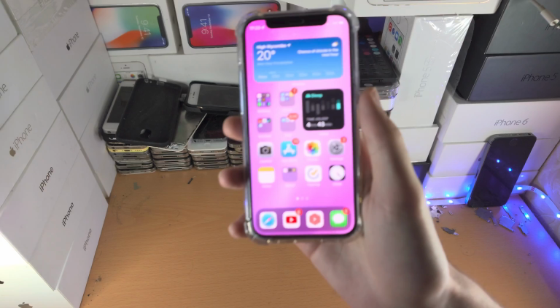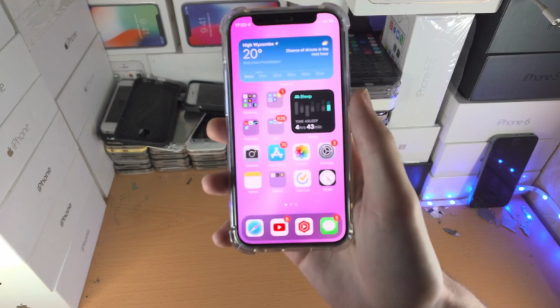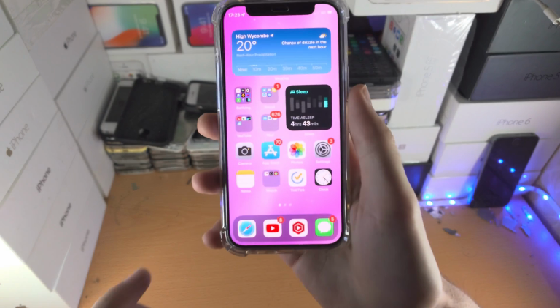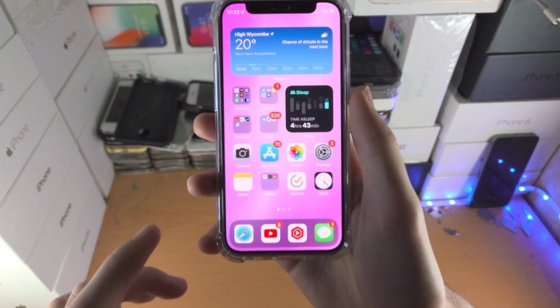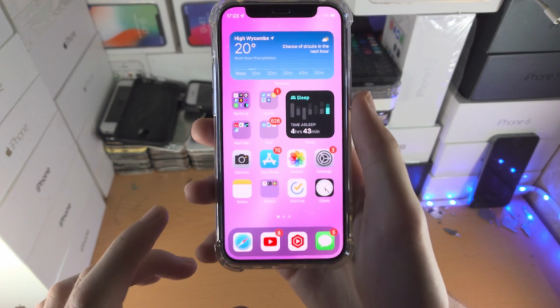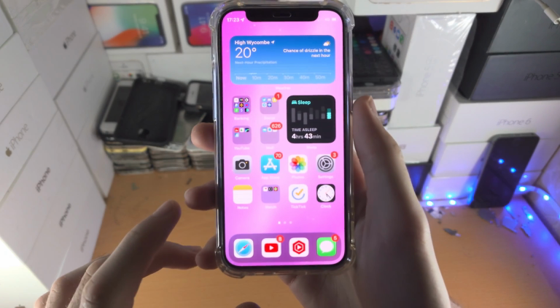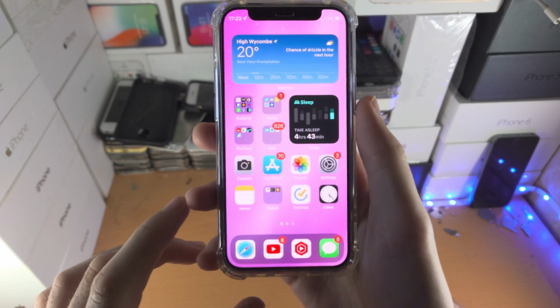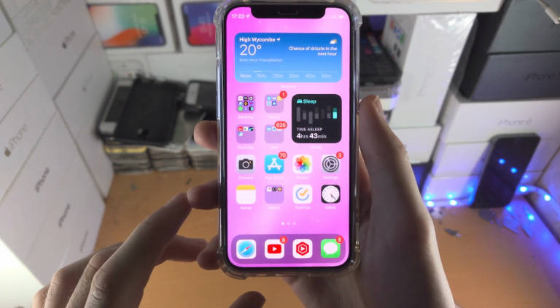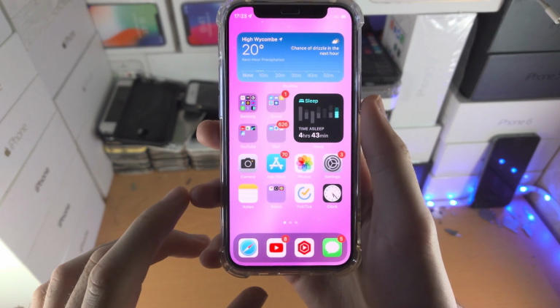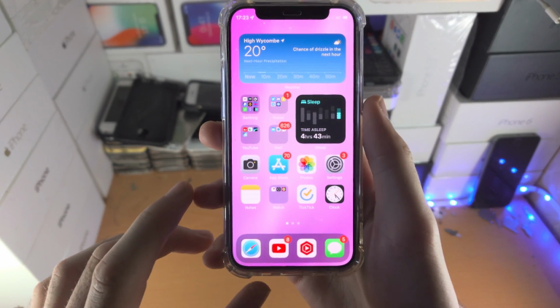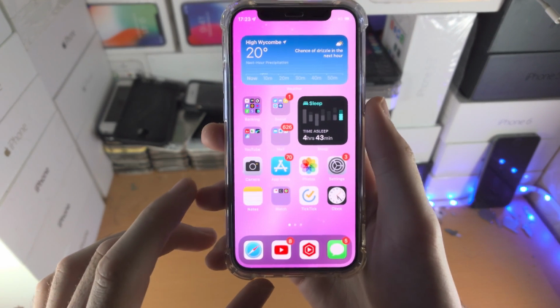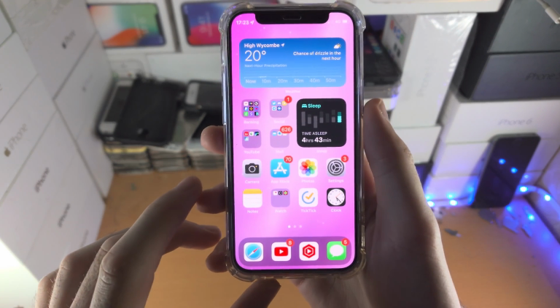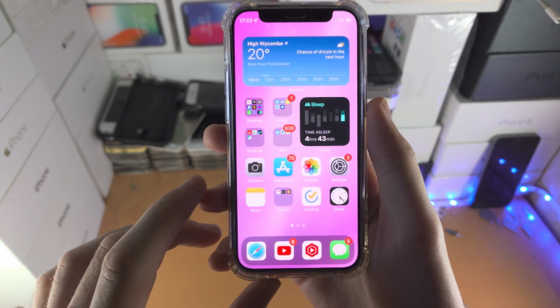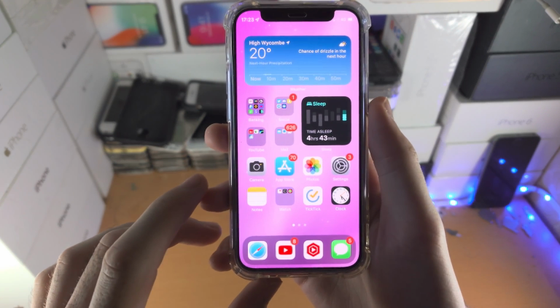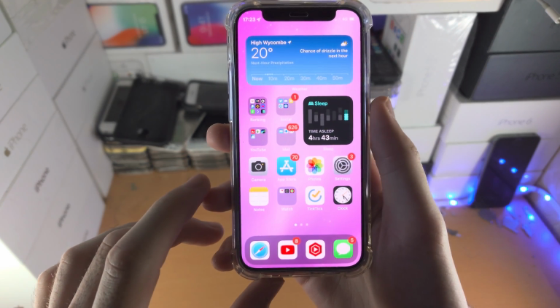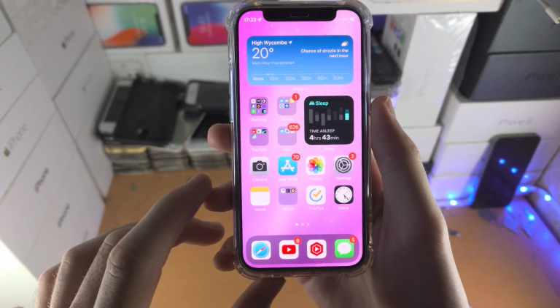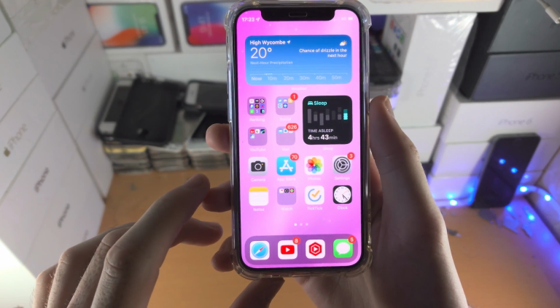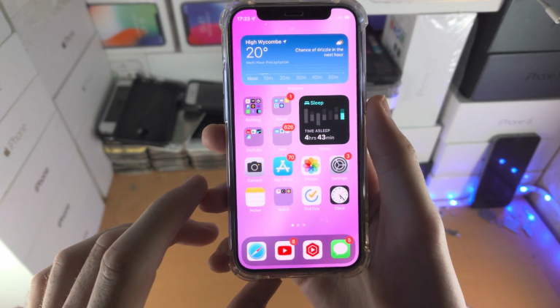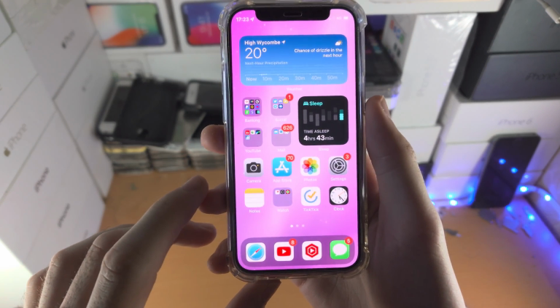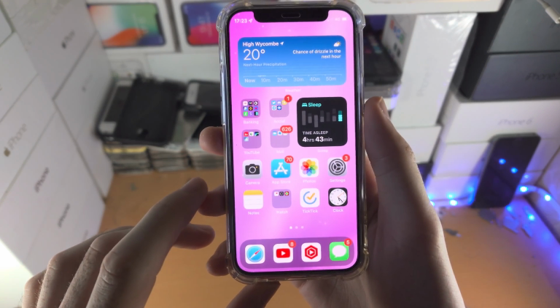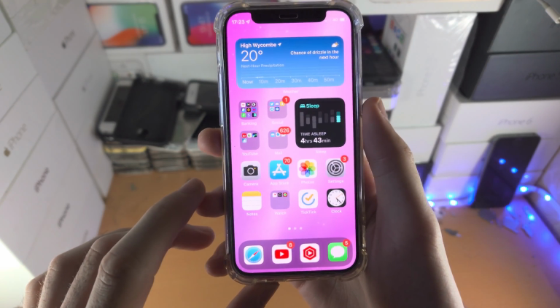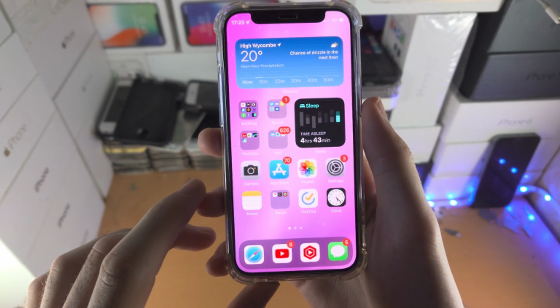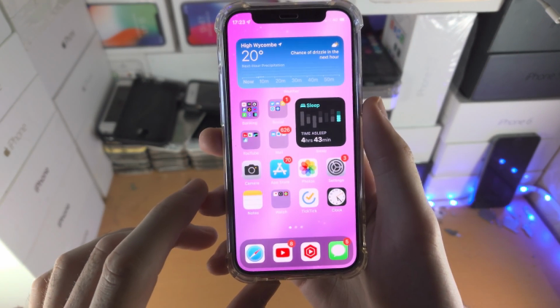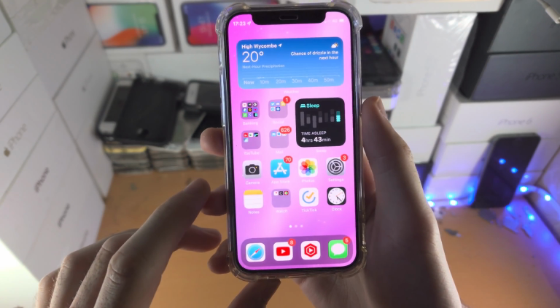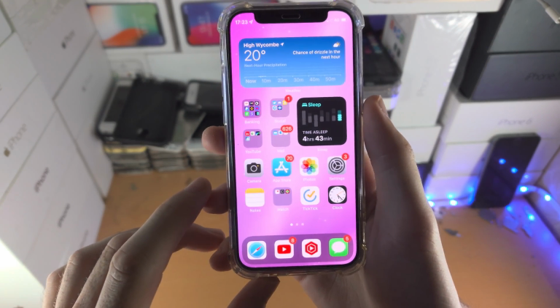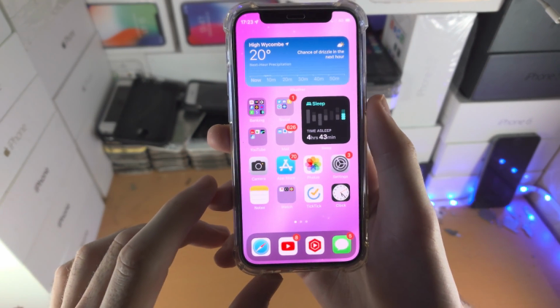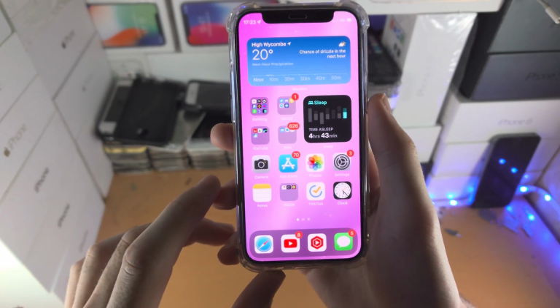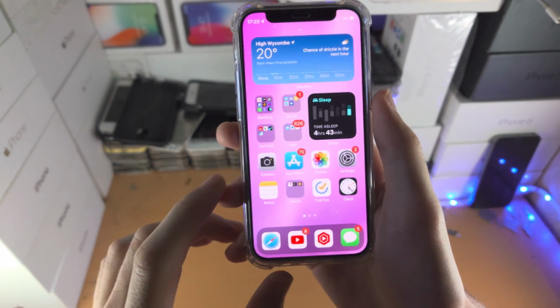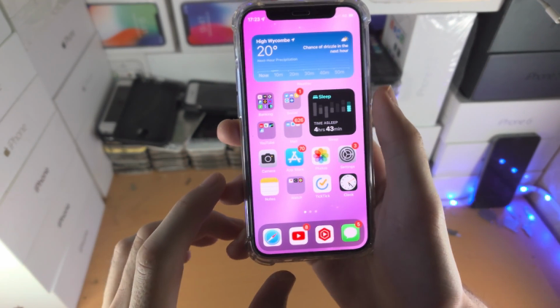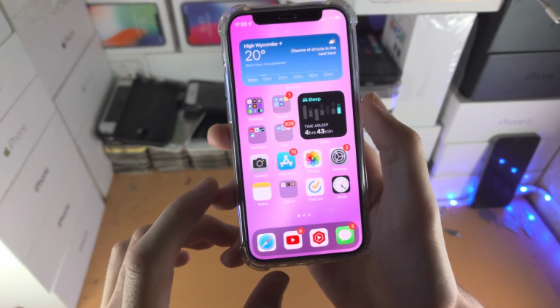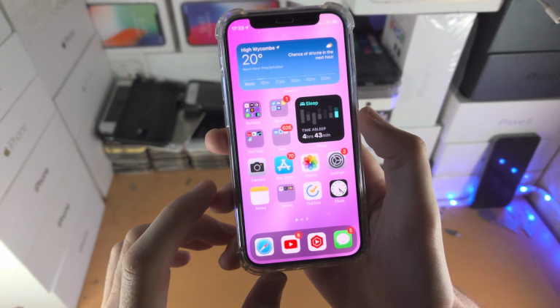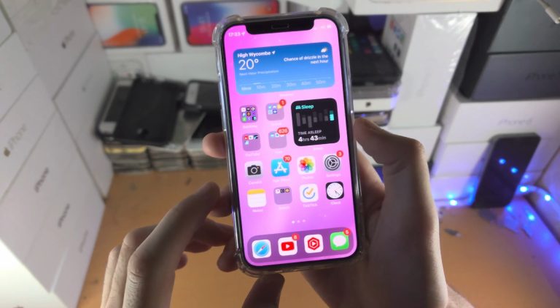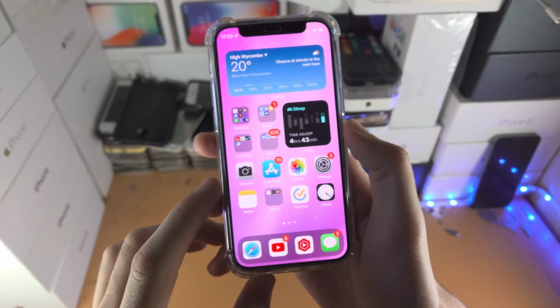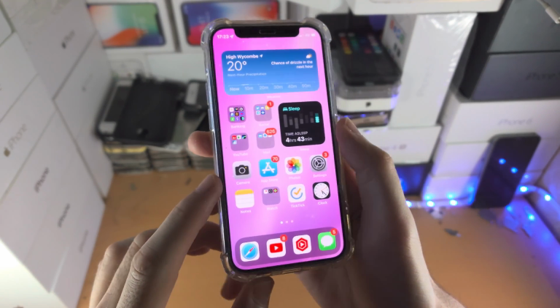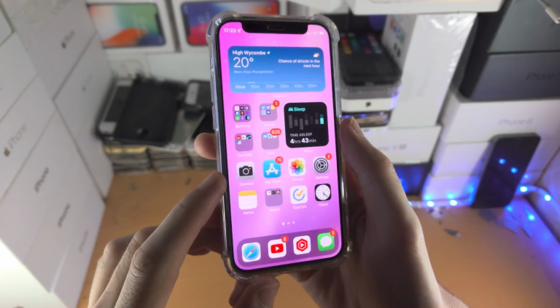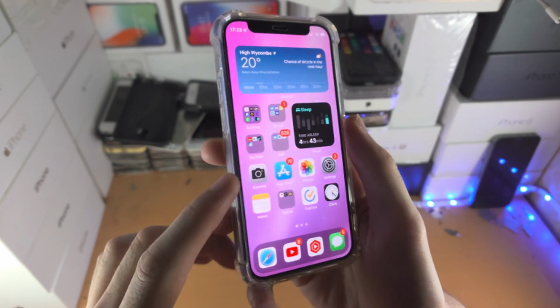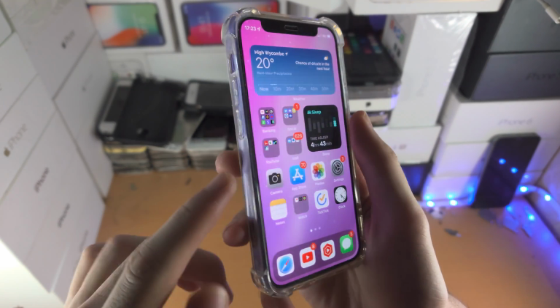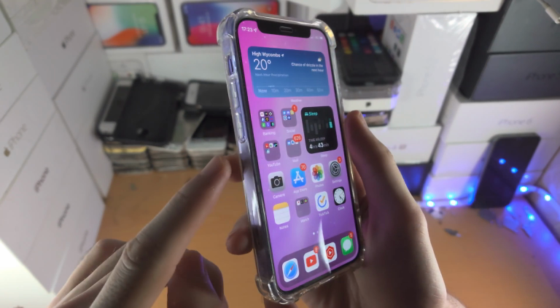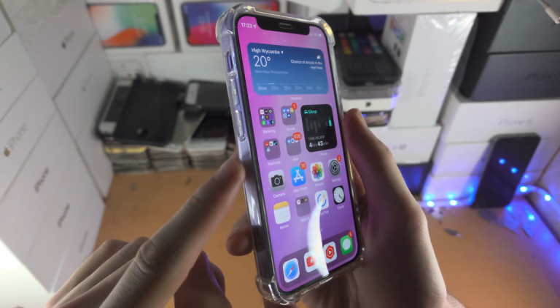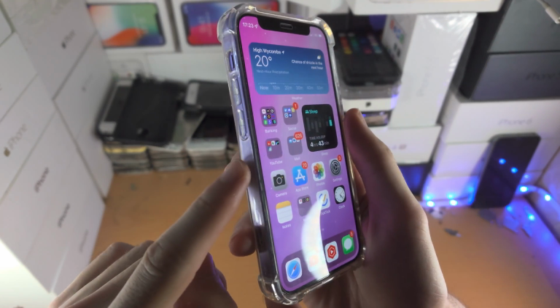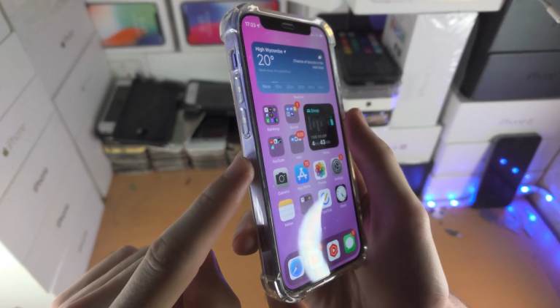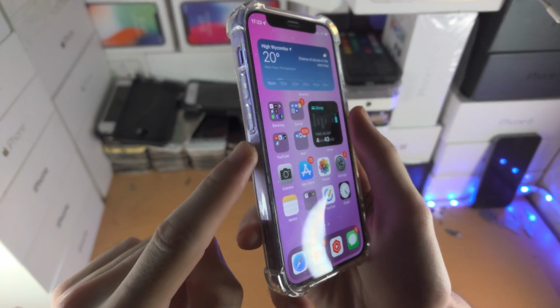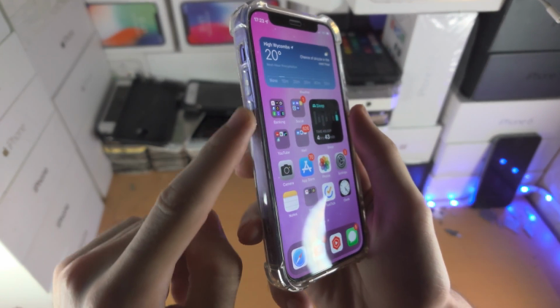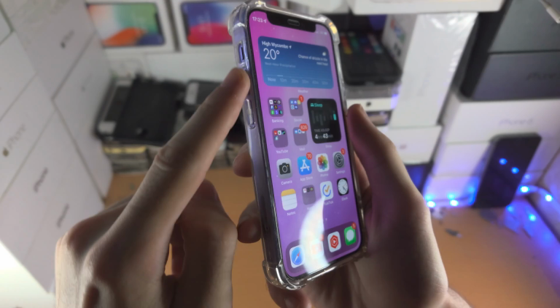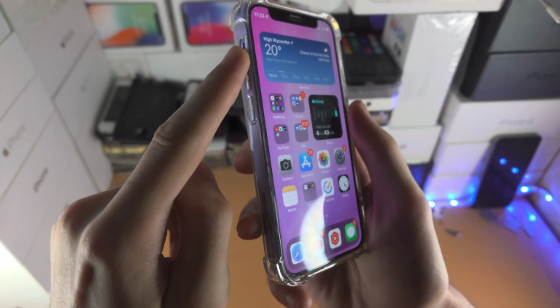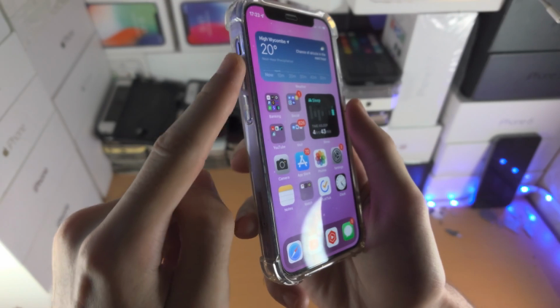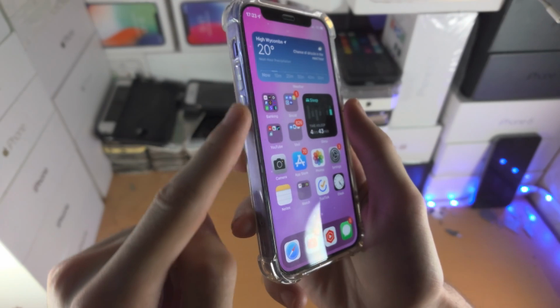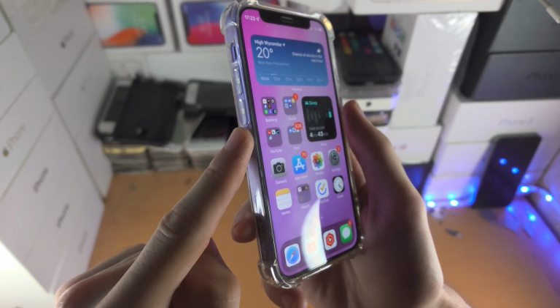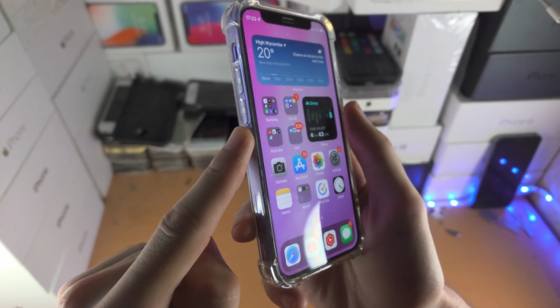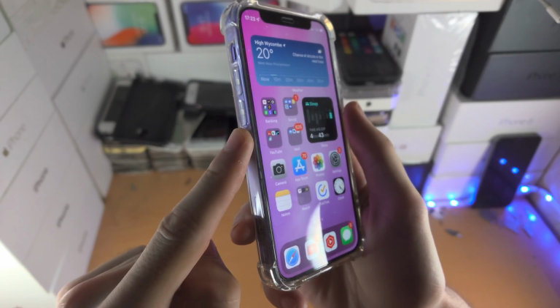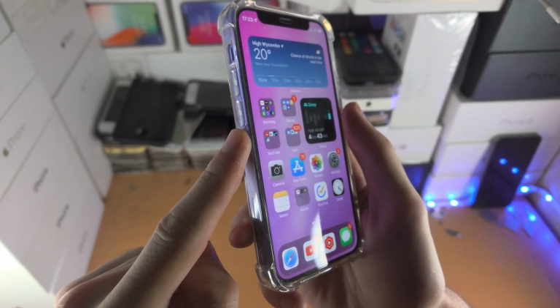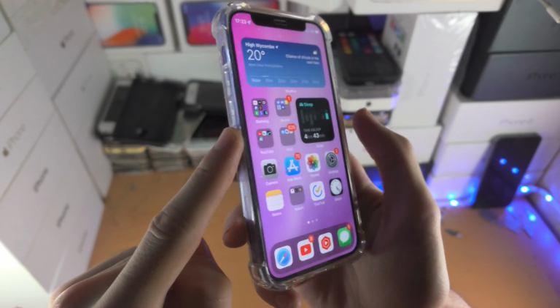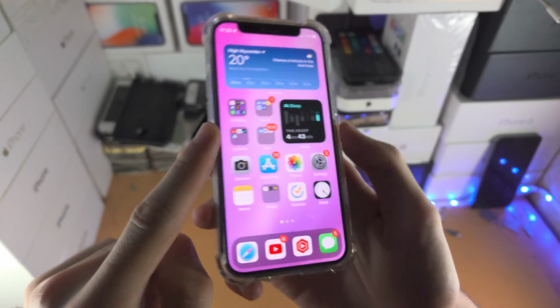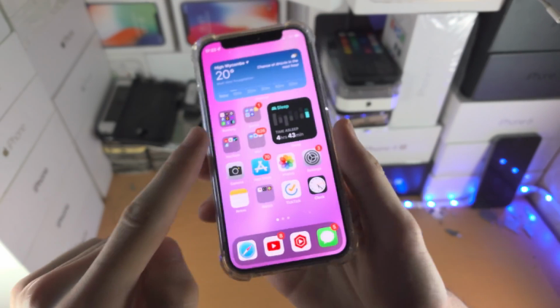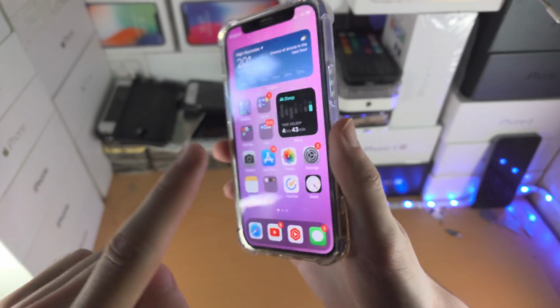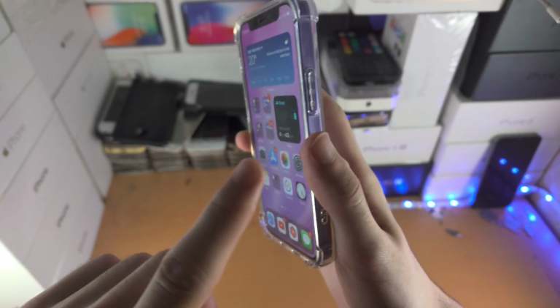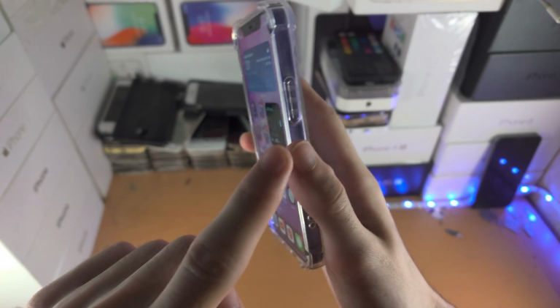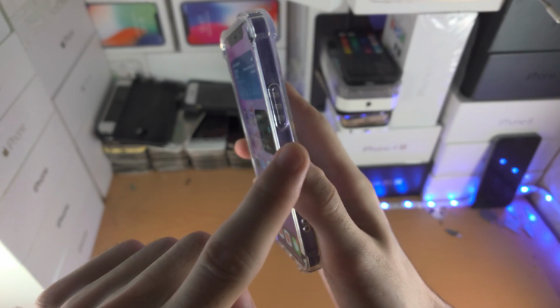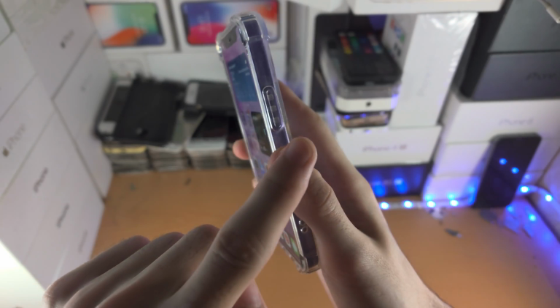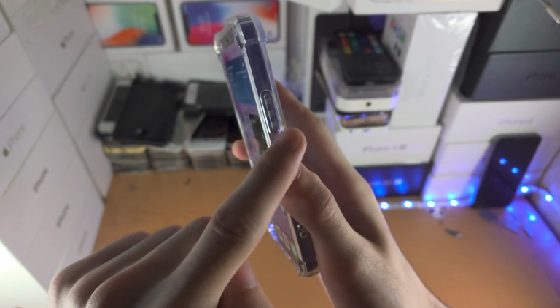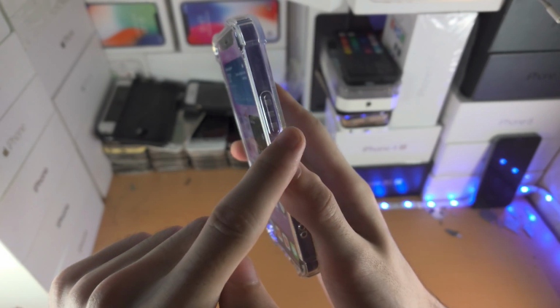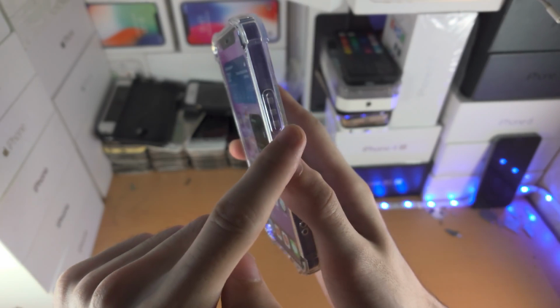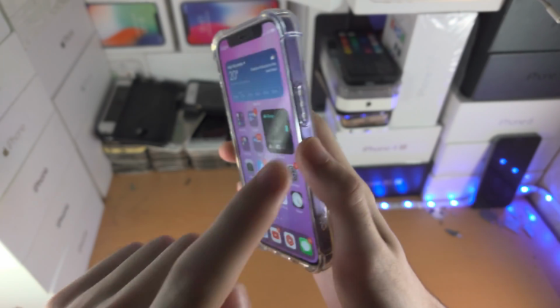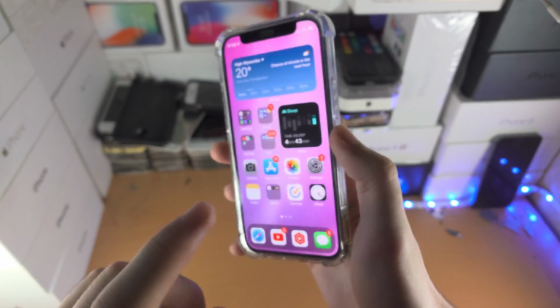Welcome everyone. I would like to show you how to force a restart on your iPhone 12 mini. So first of all, you see here the volume rockers and then the power button.